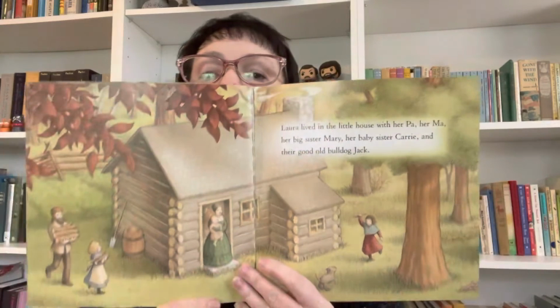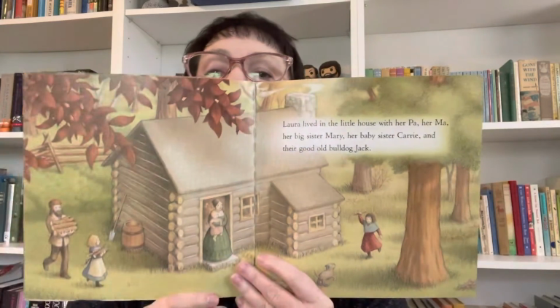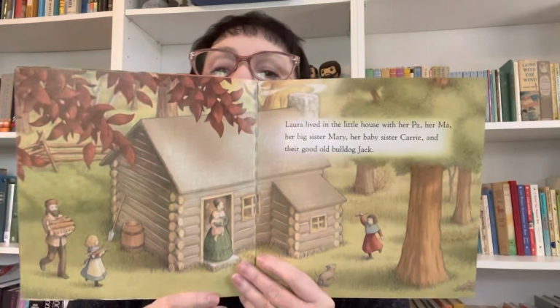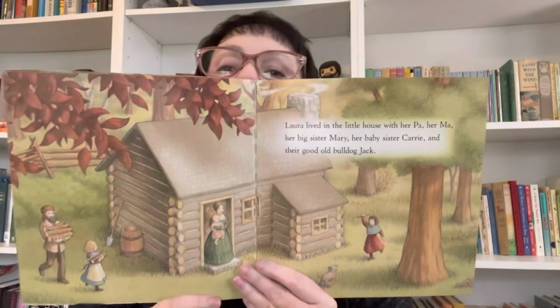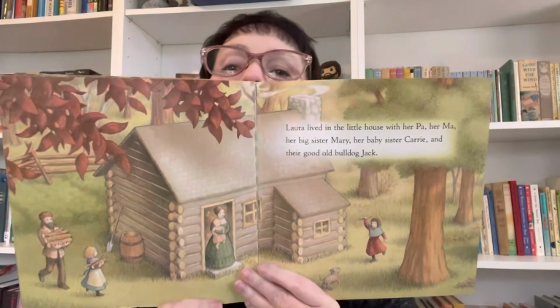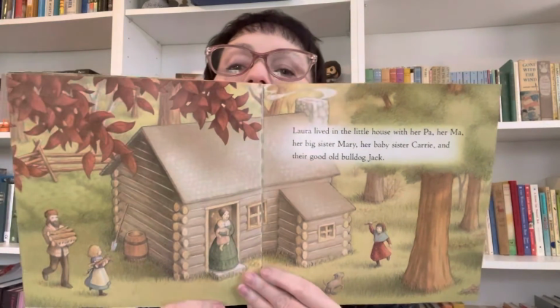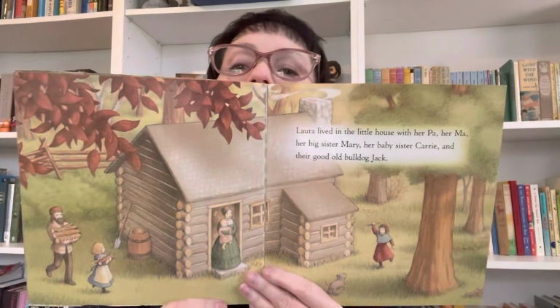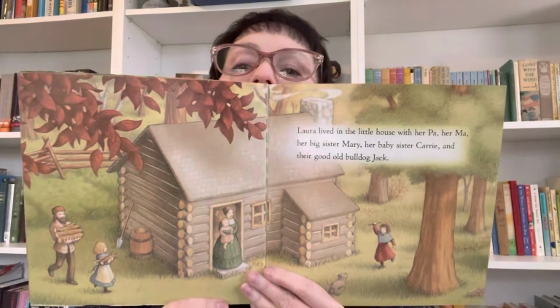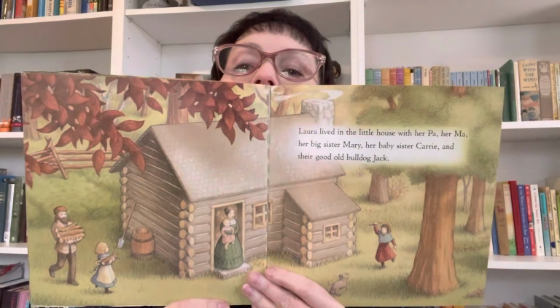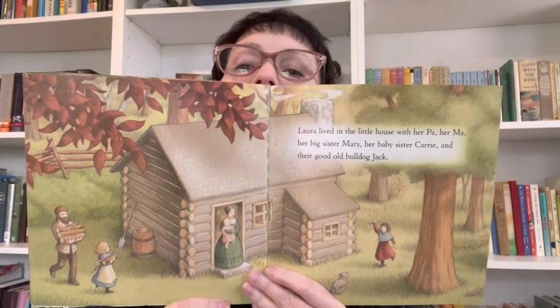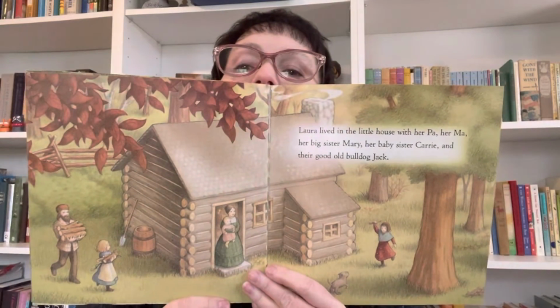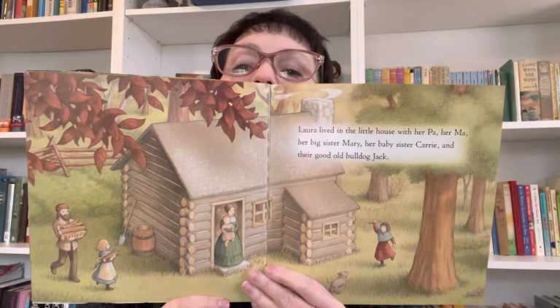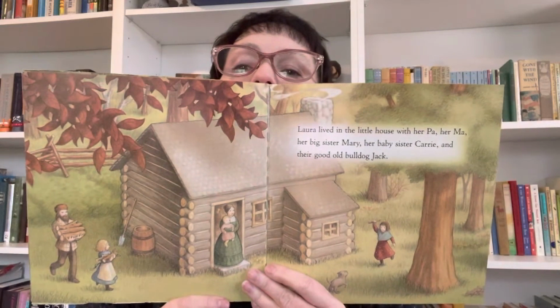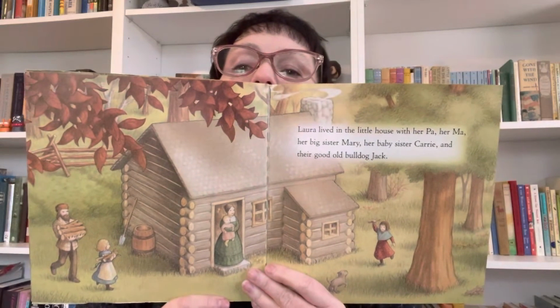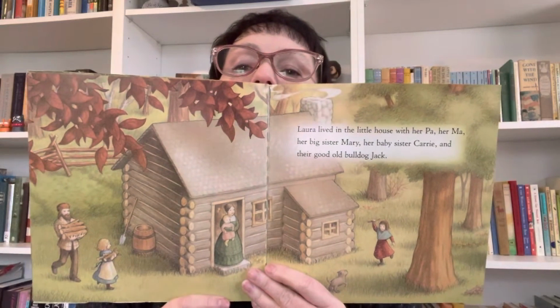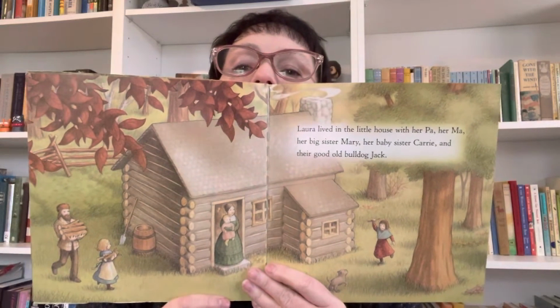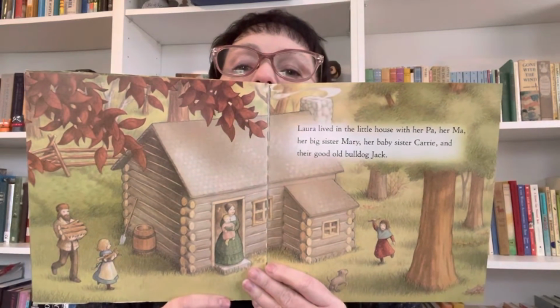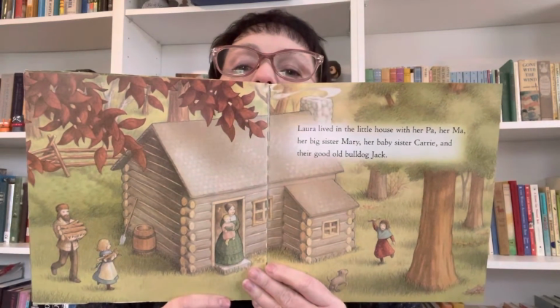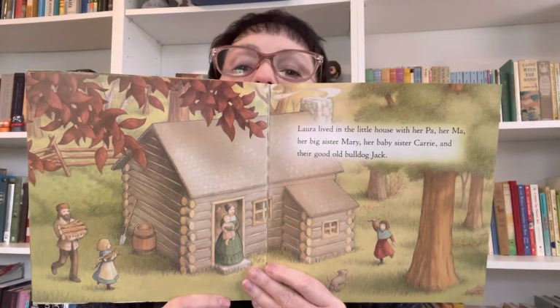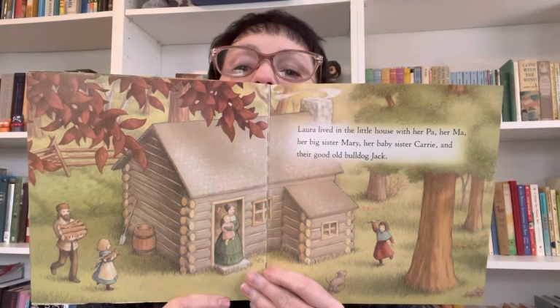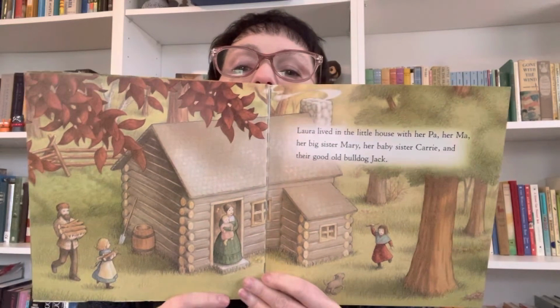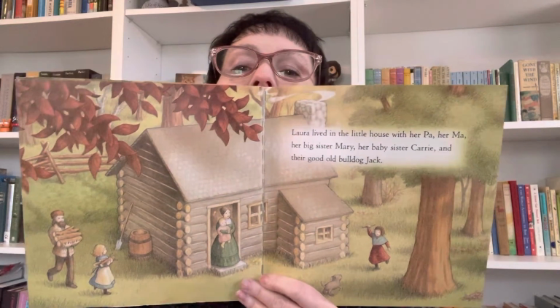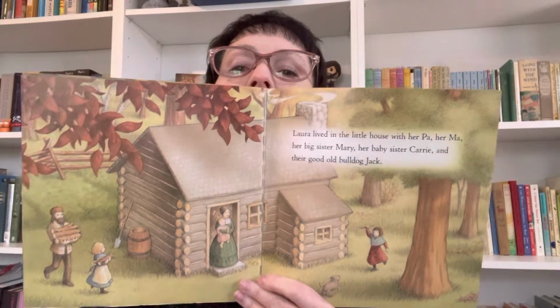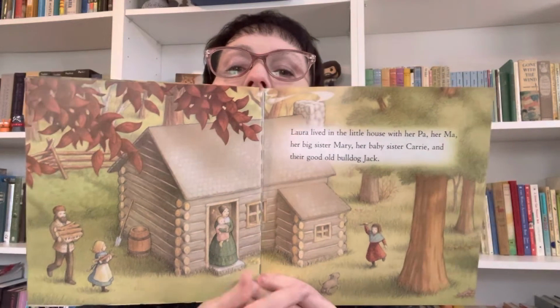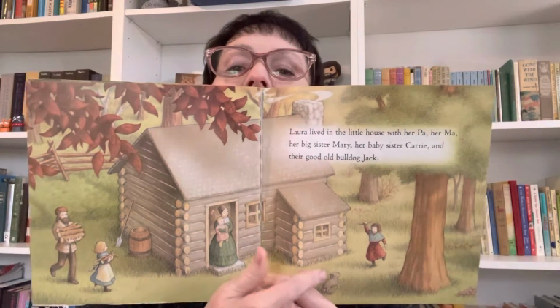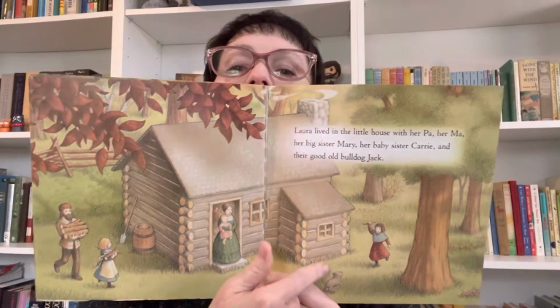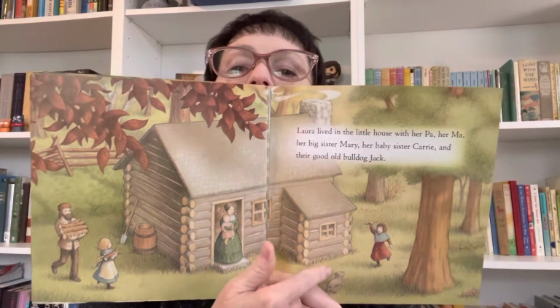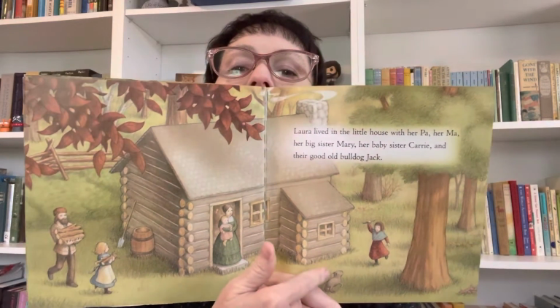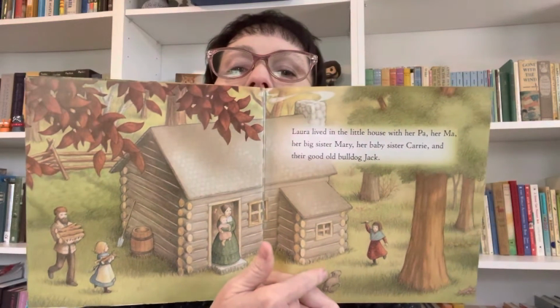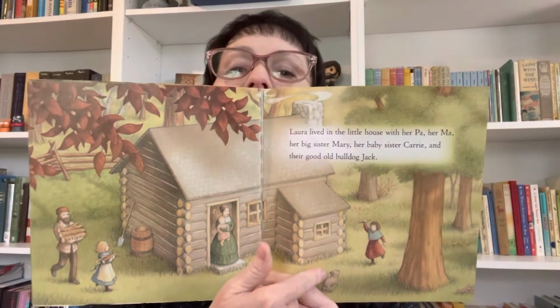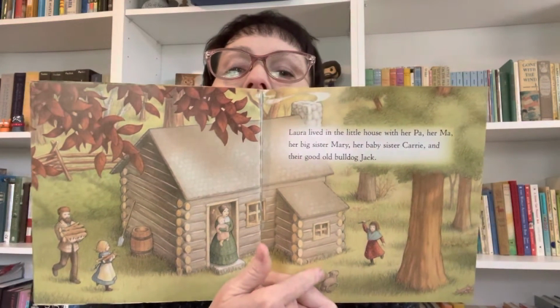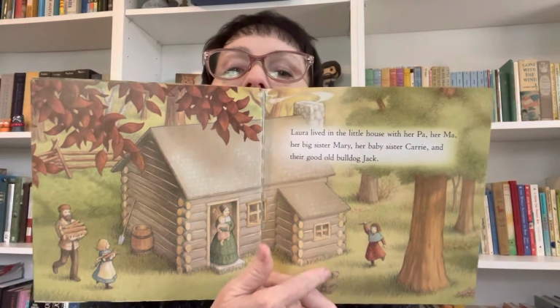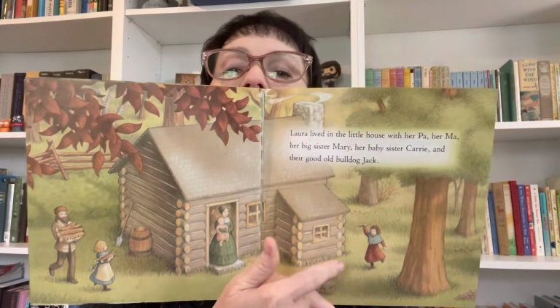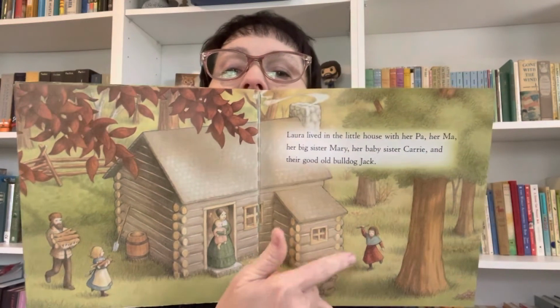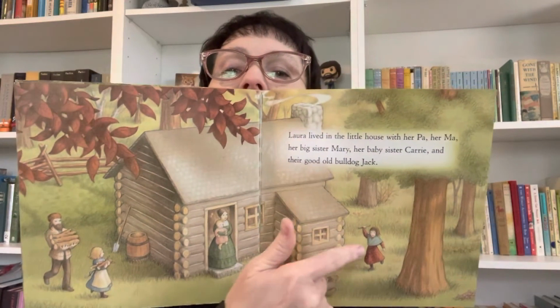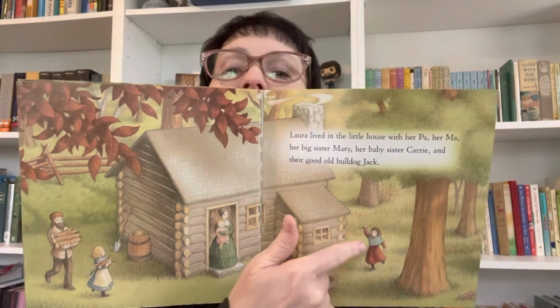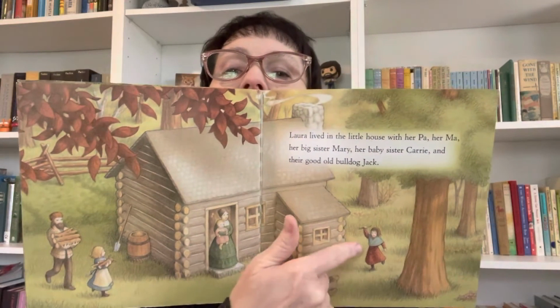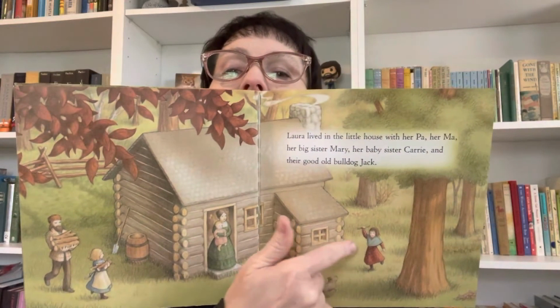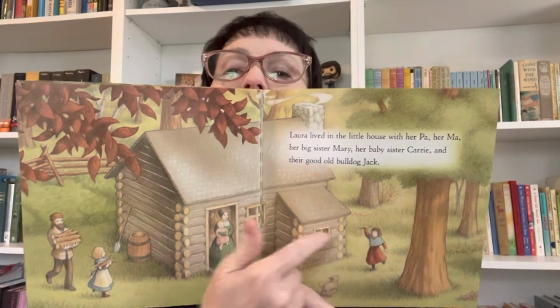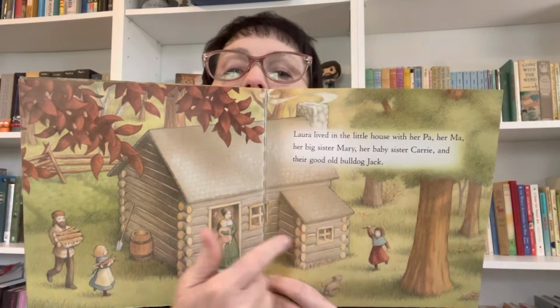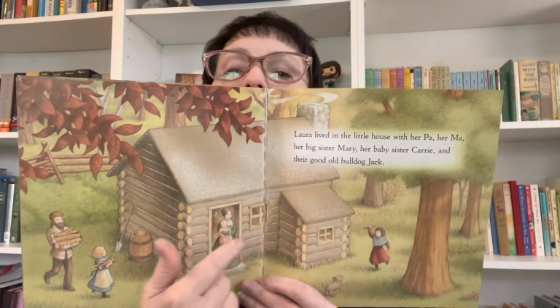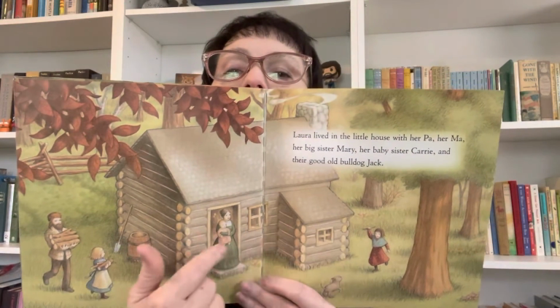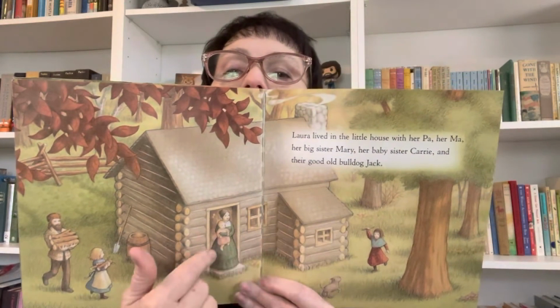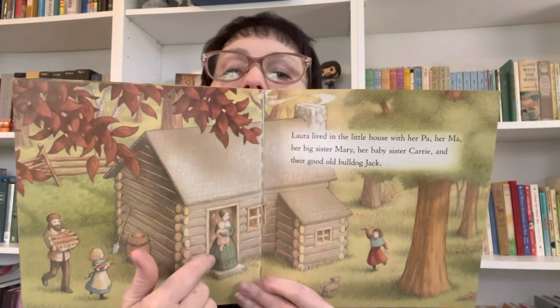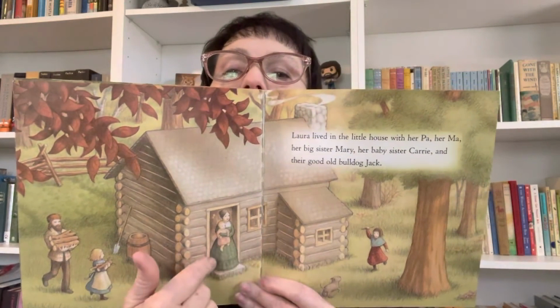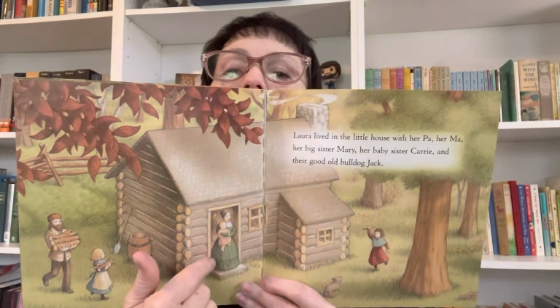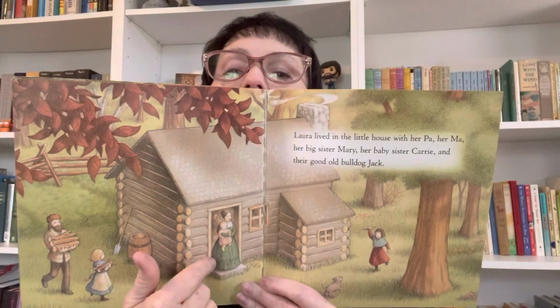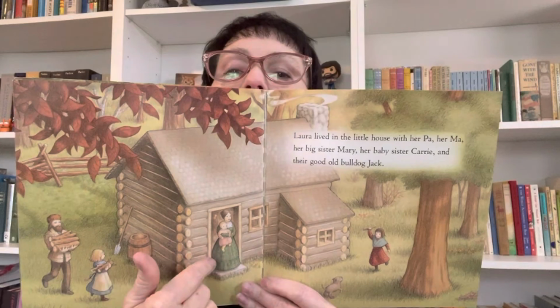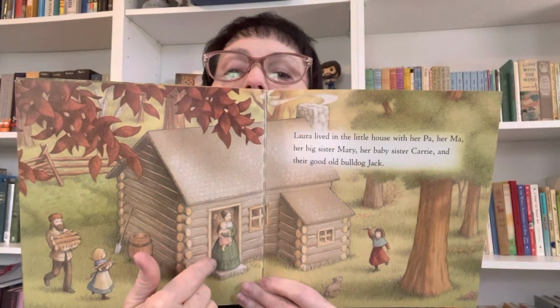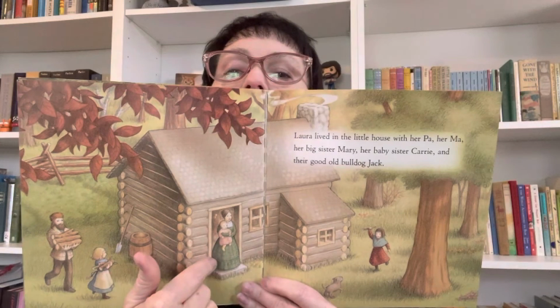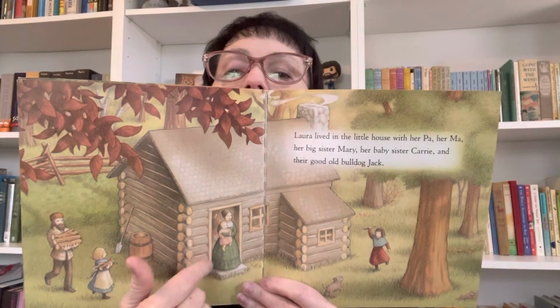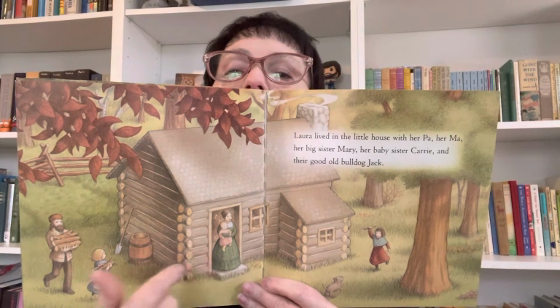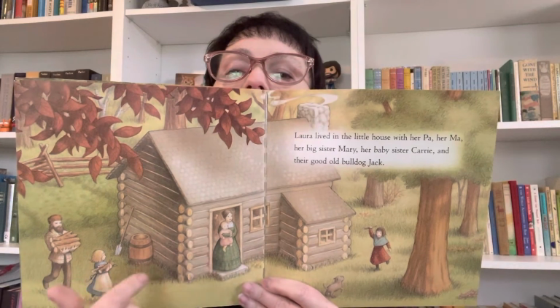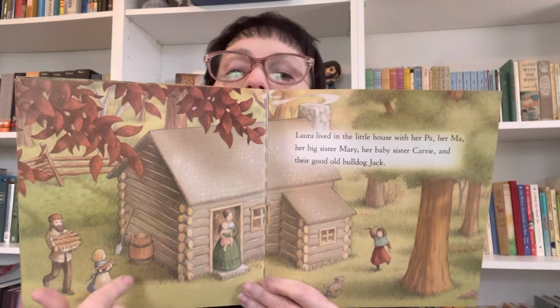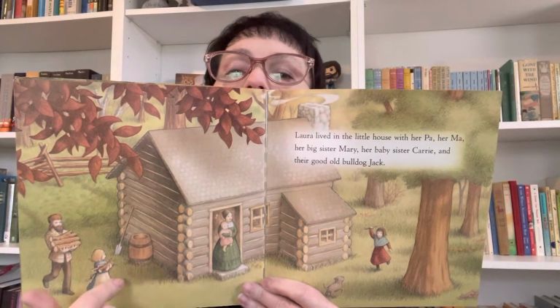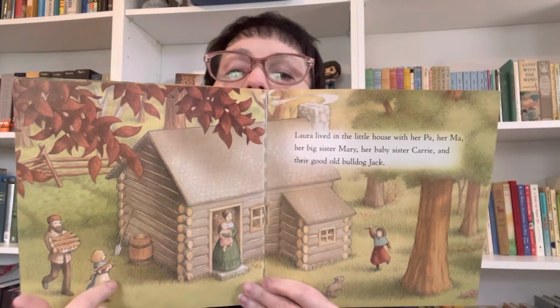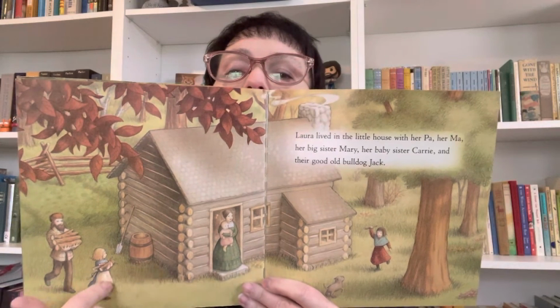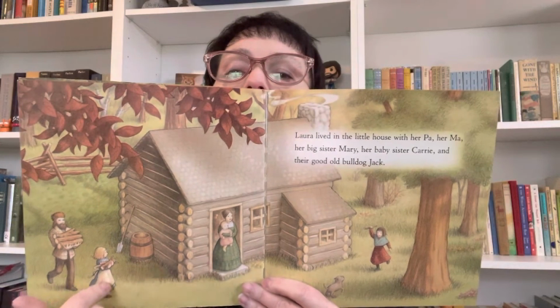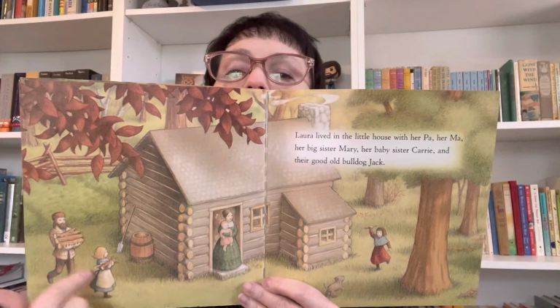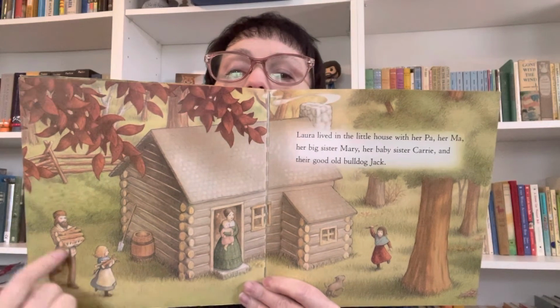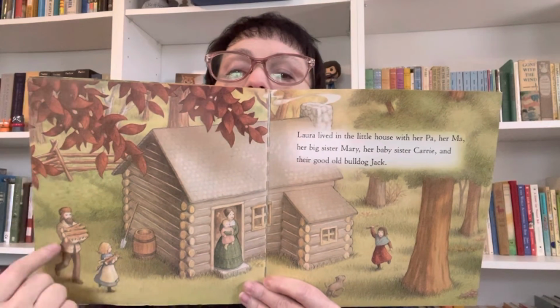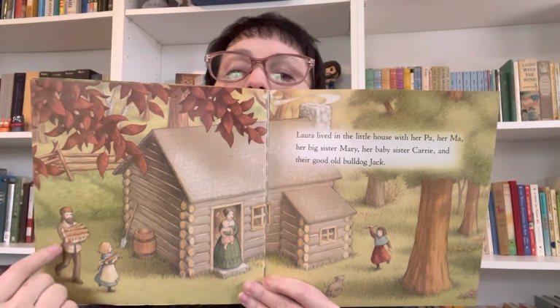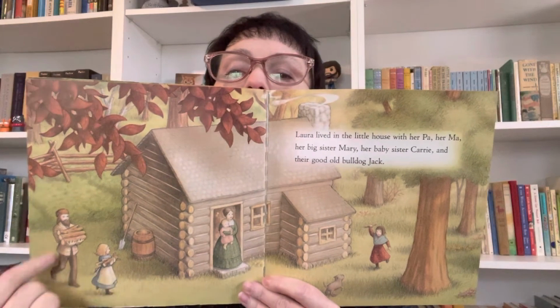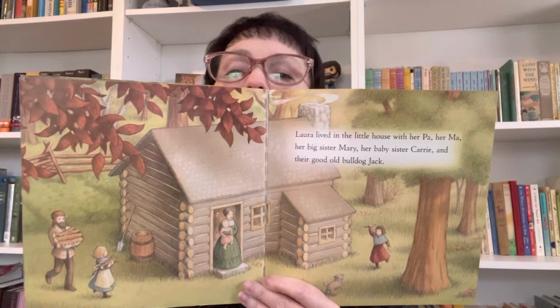So there they are in their cozy little home, and there's Jack — Laura, her mom, and Carrie, Mary, and Pa.